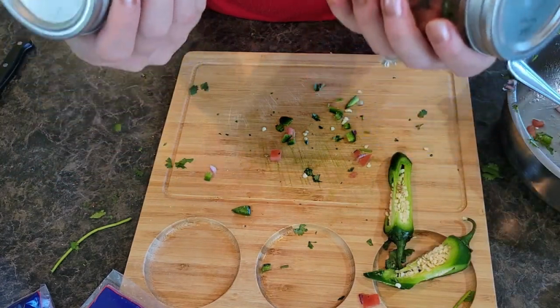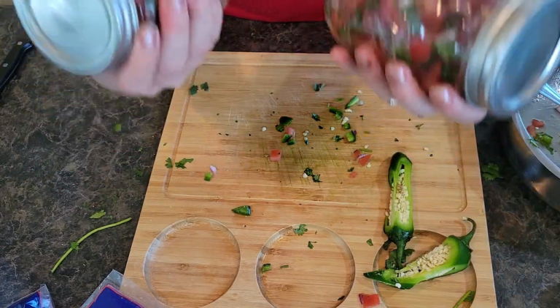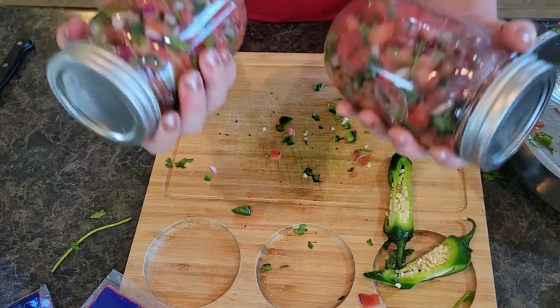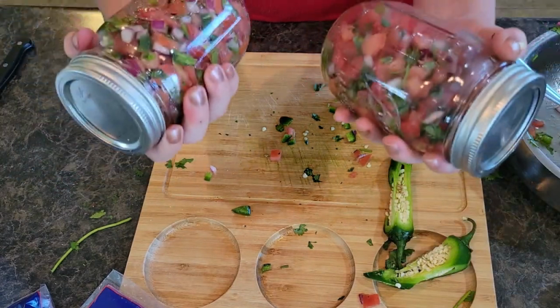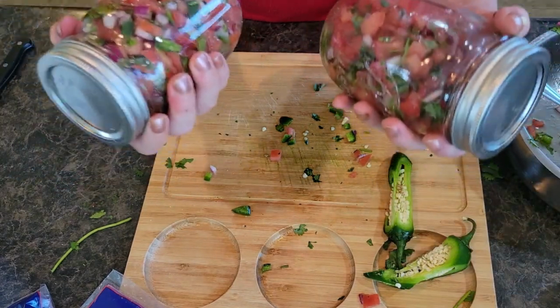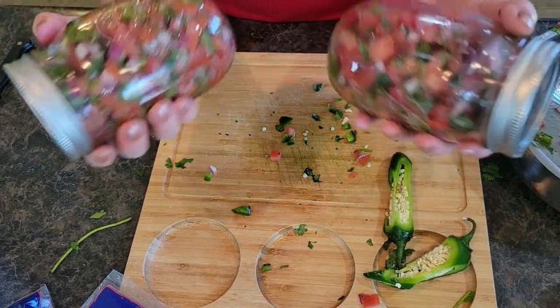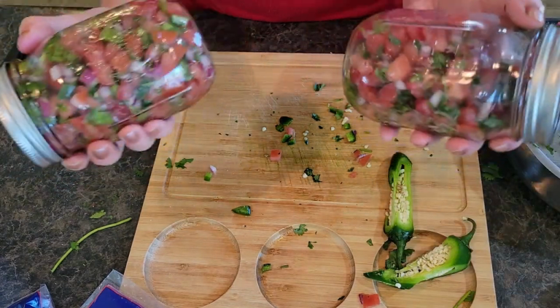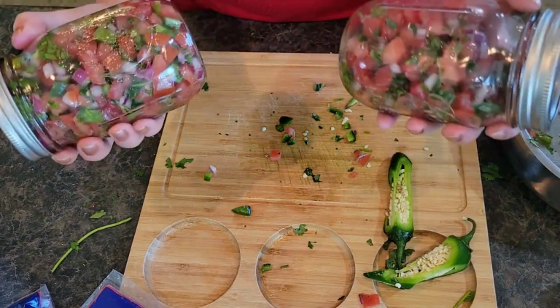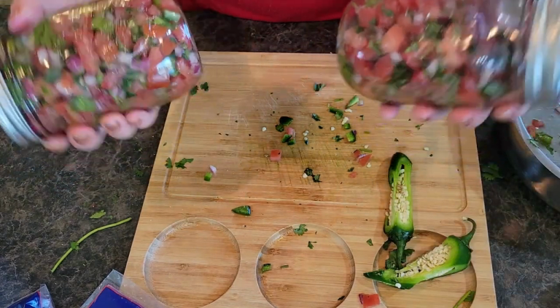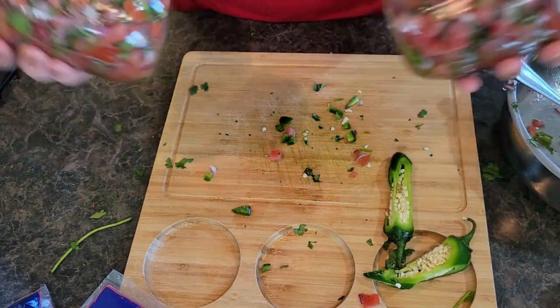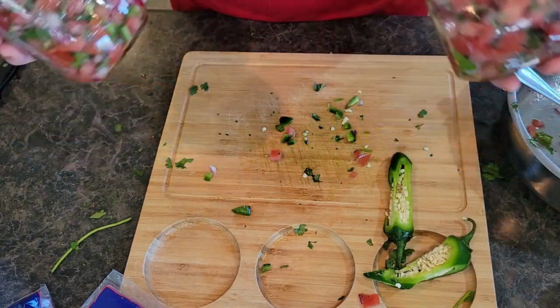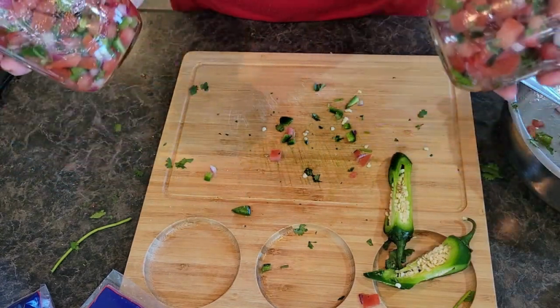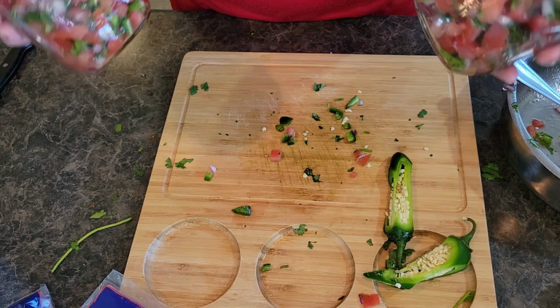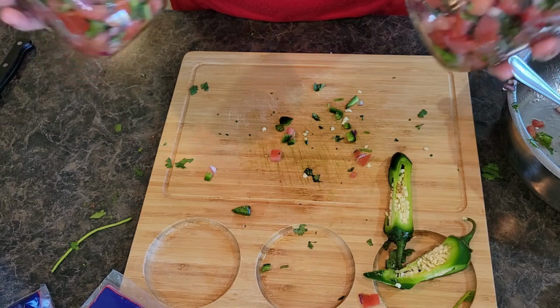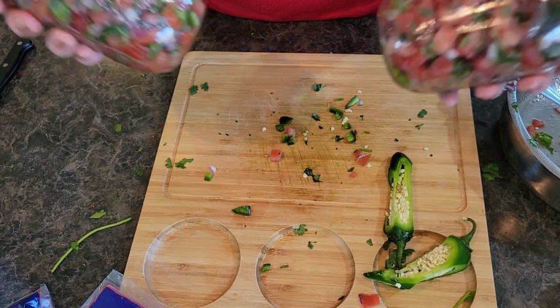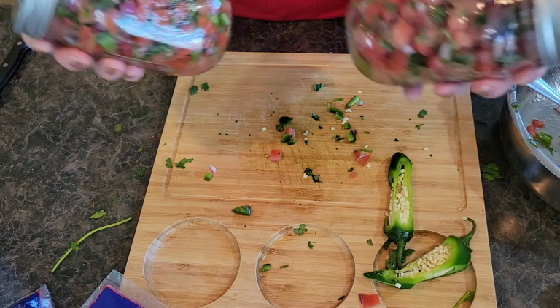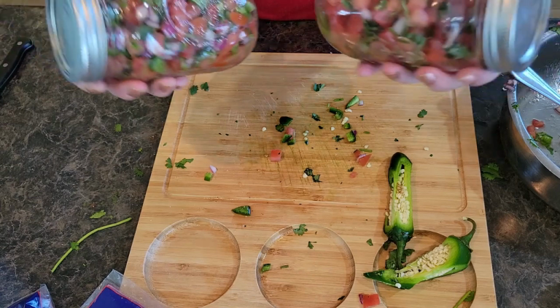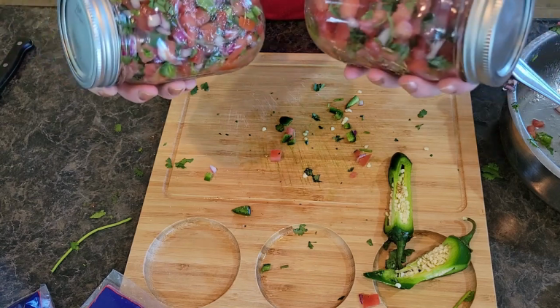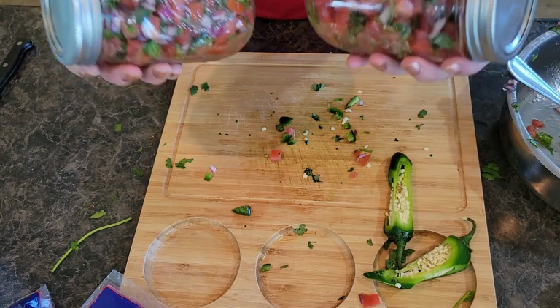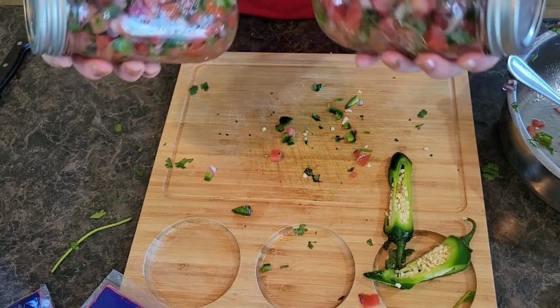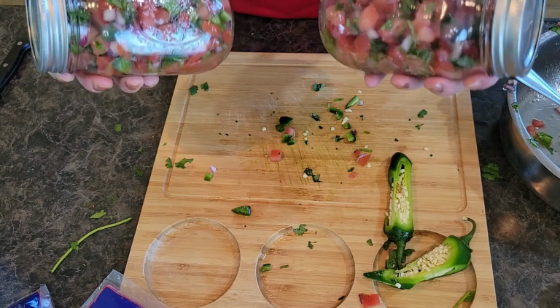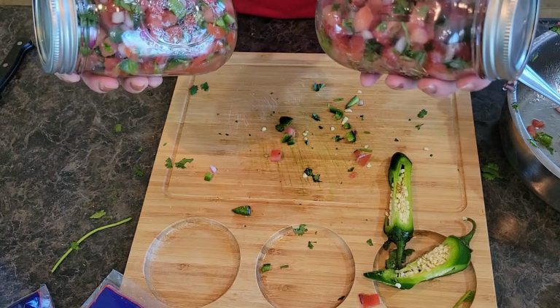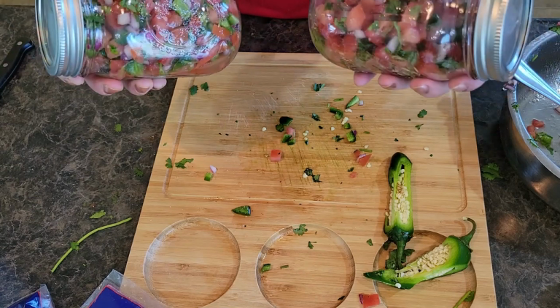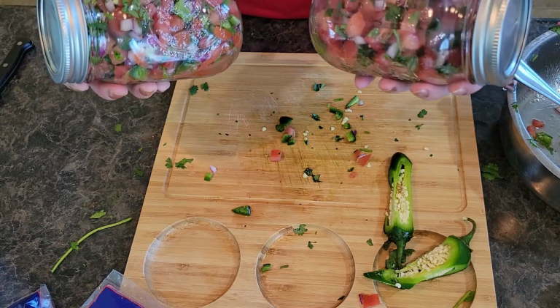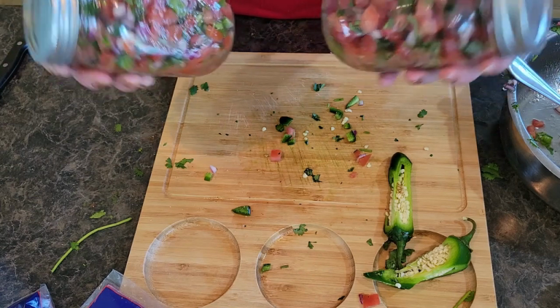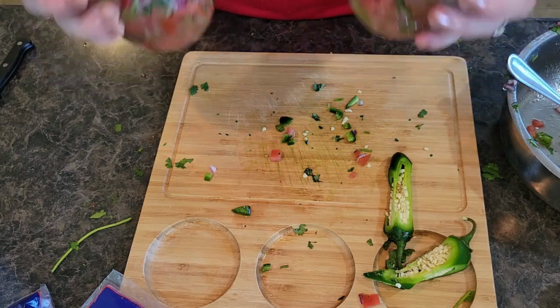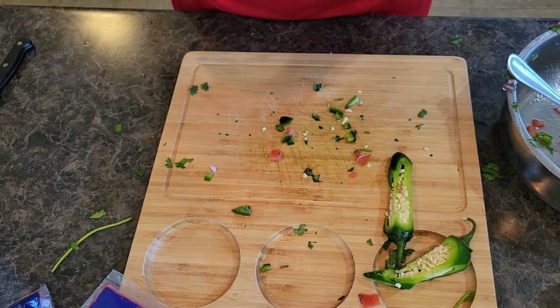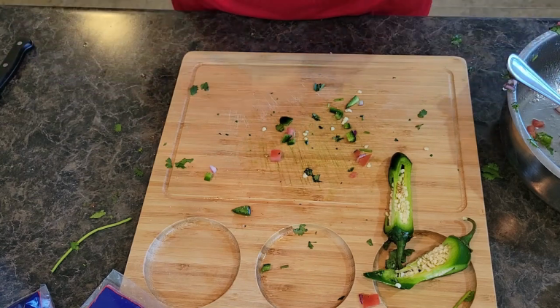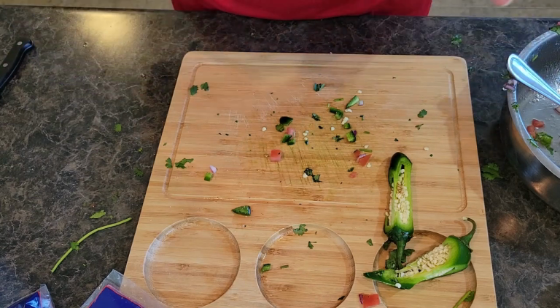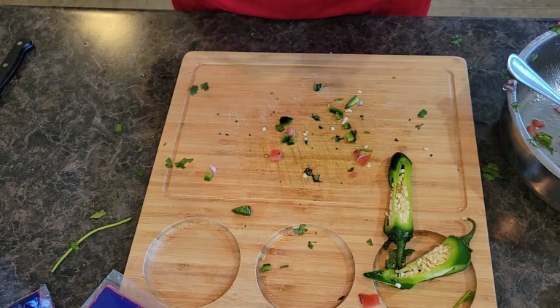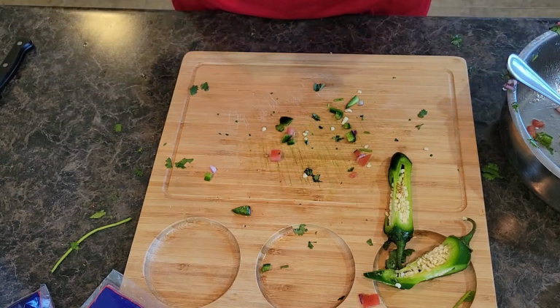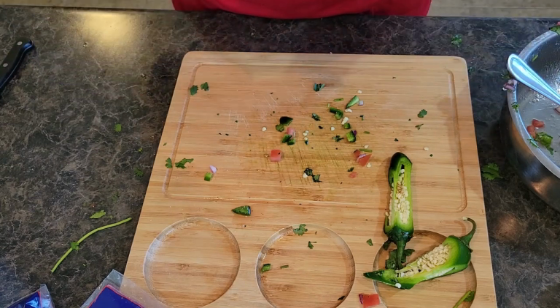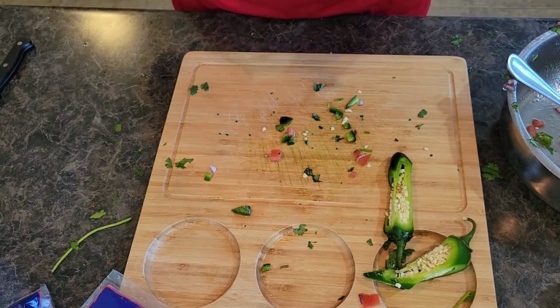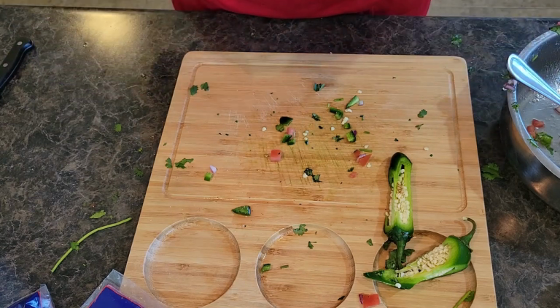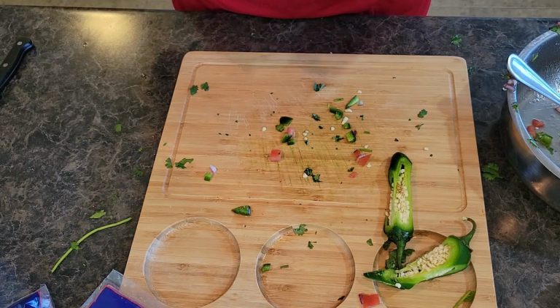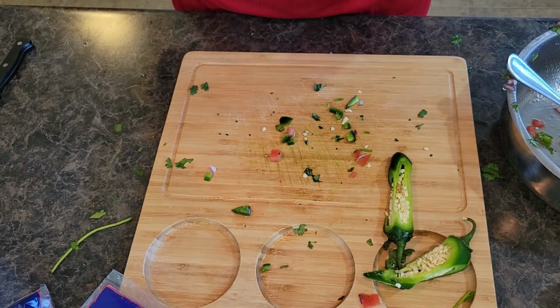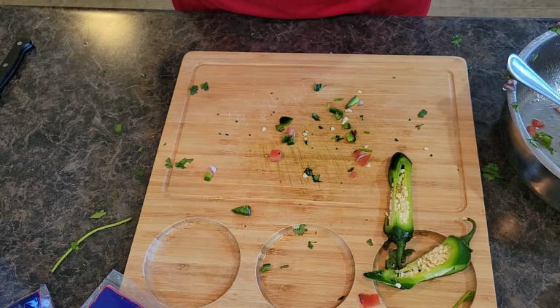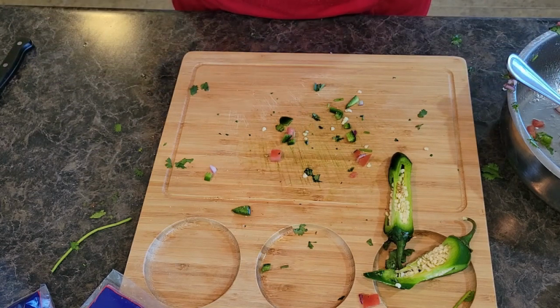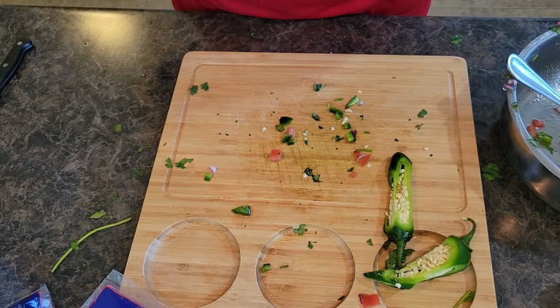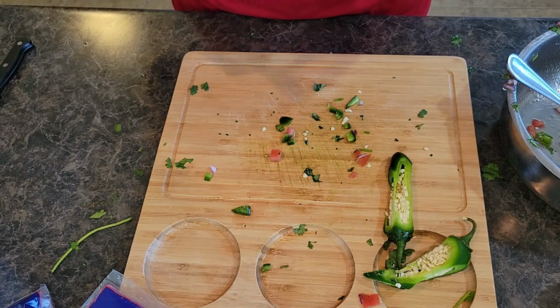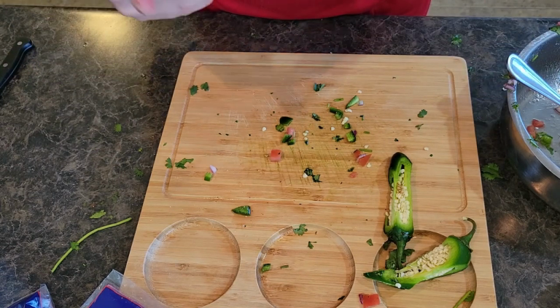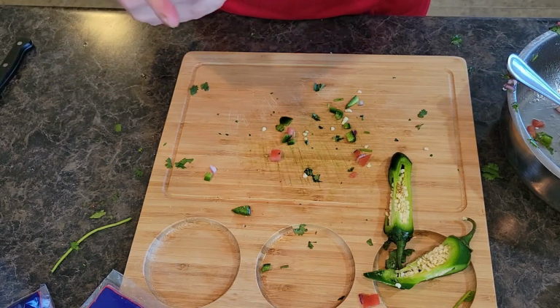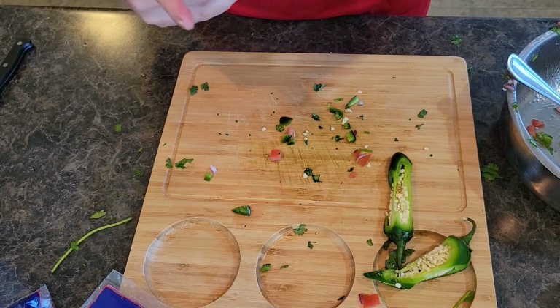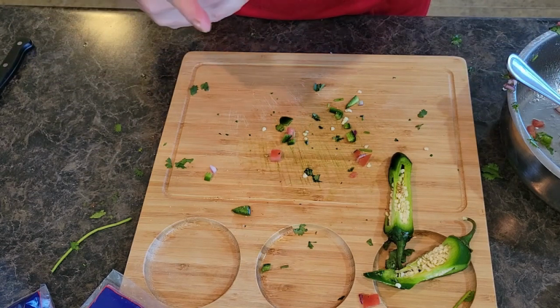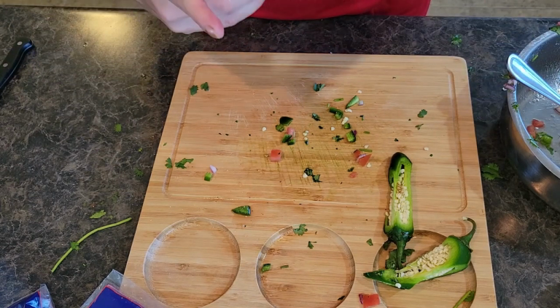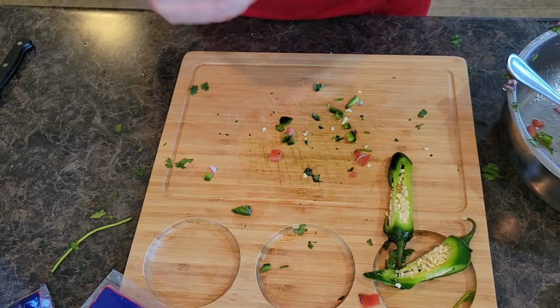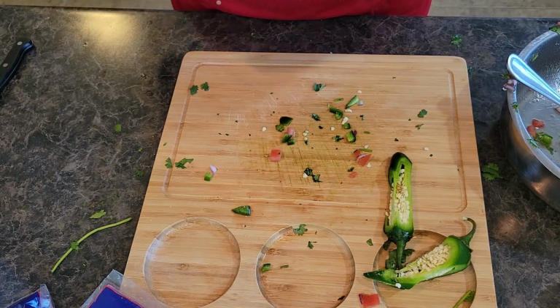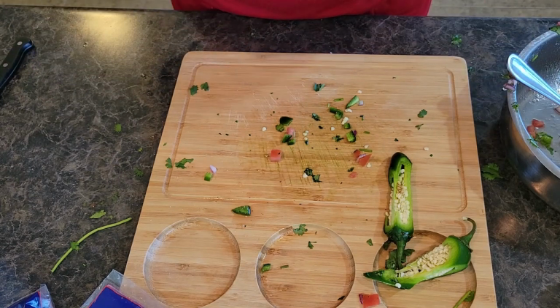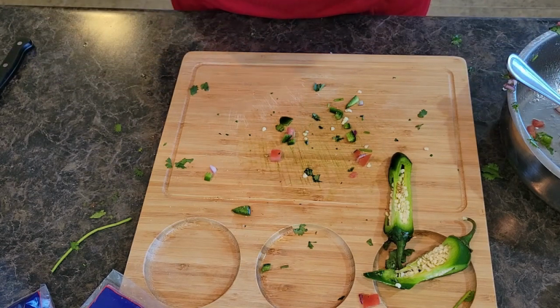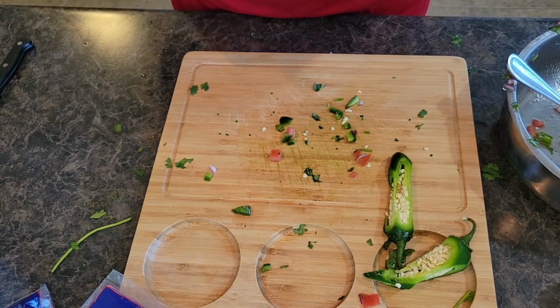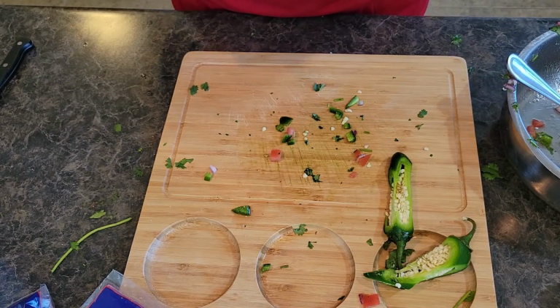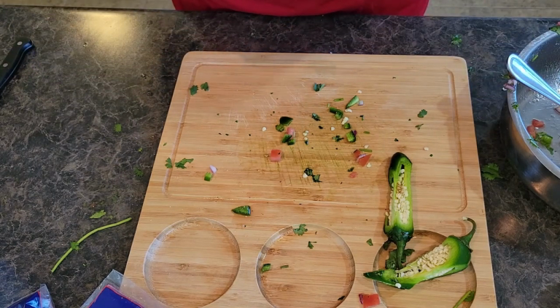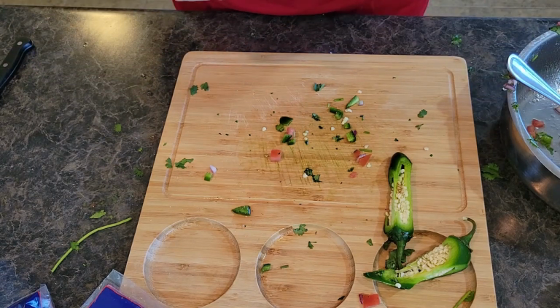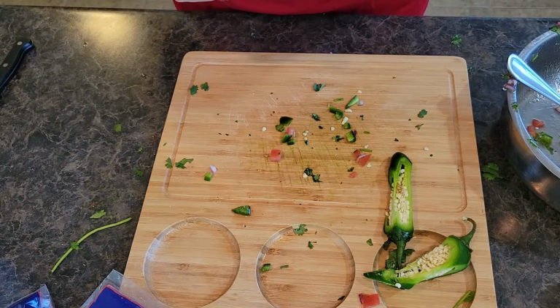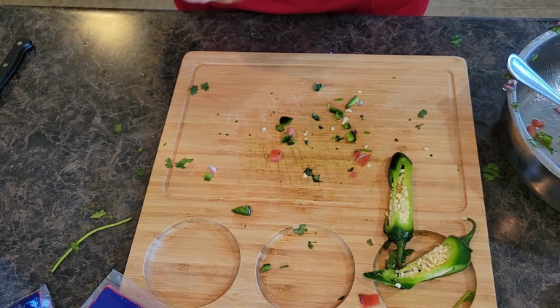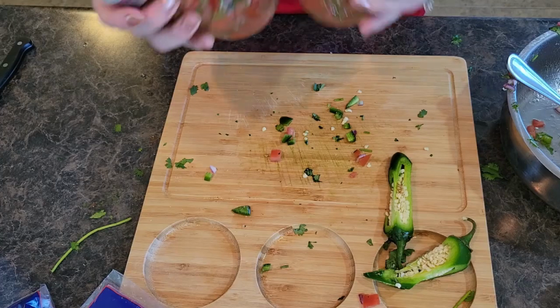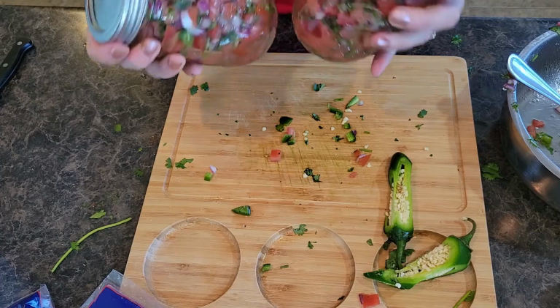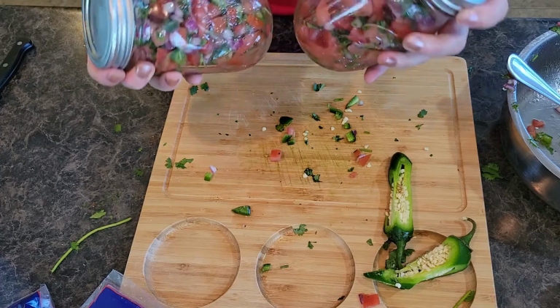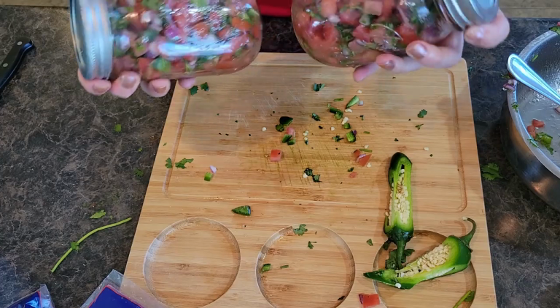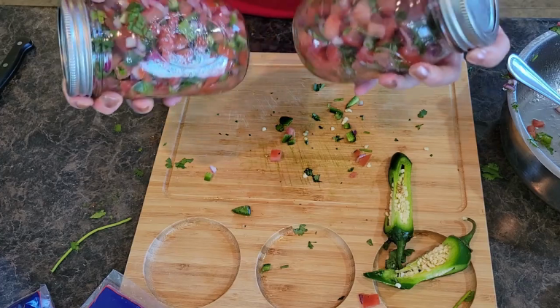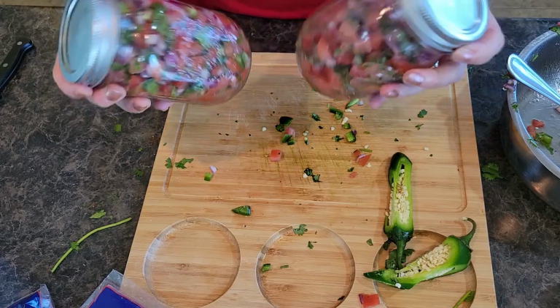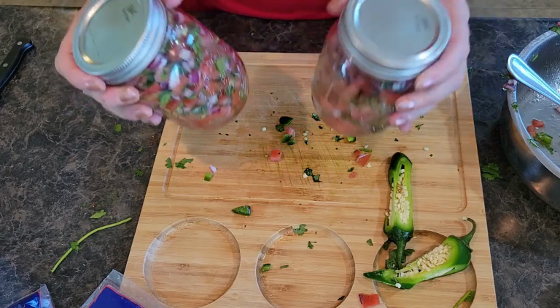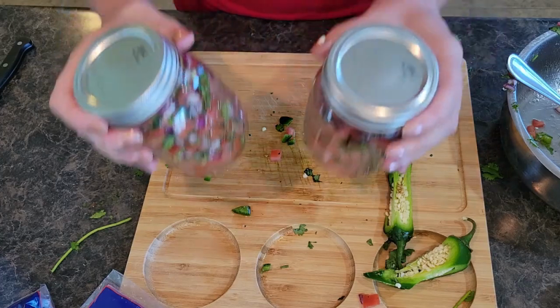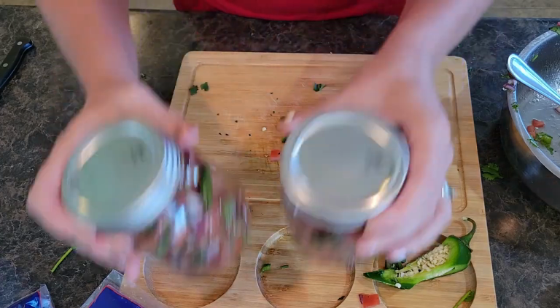Delicious, healthy, perfect game day food. I hope you all enjoyed this. Hope you hit like and subscribe, and we'll see you all next time.